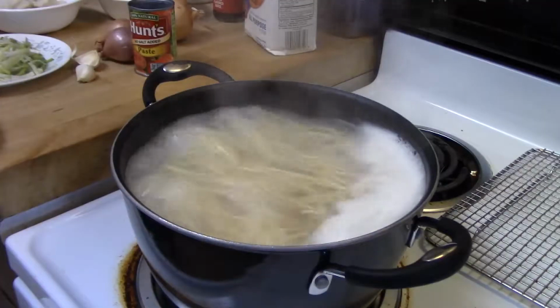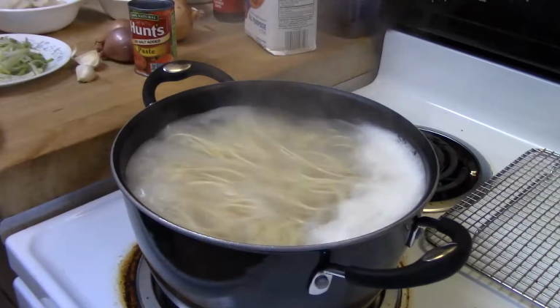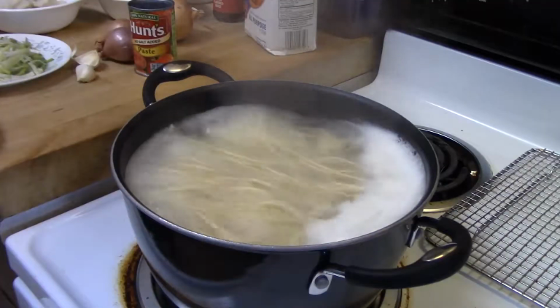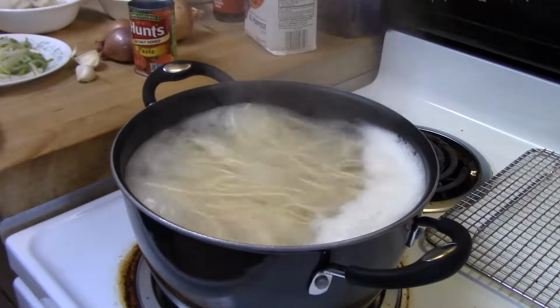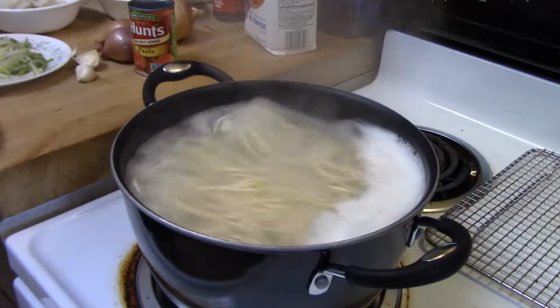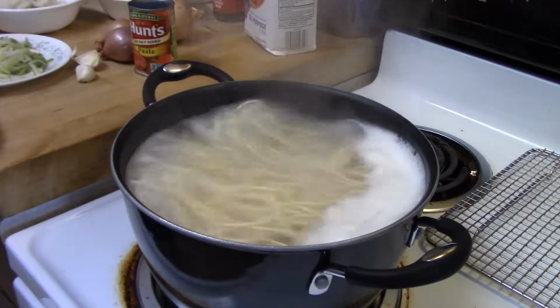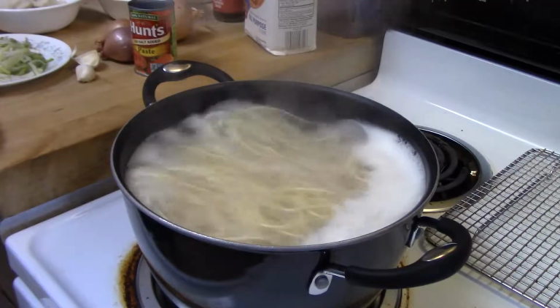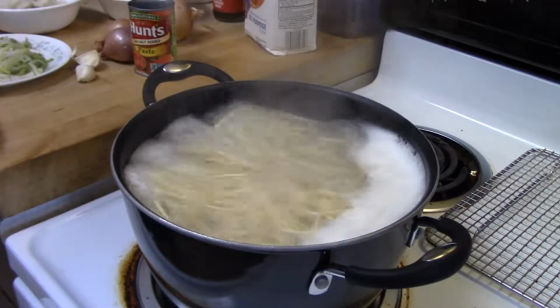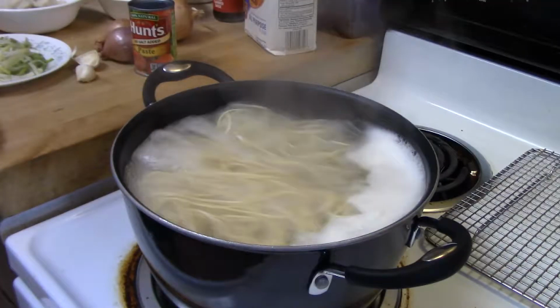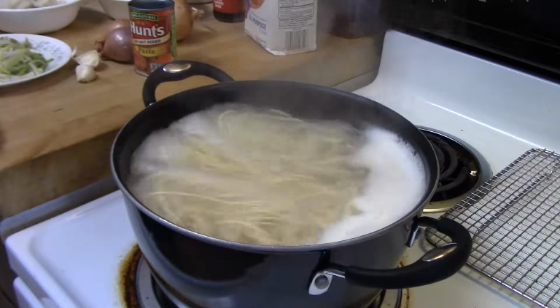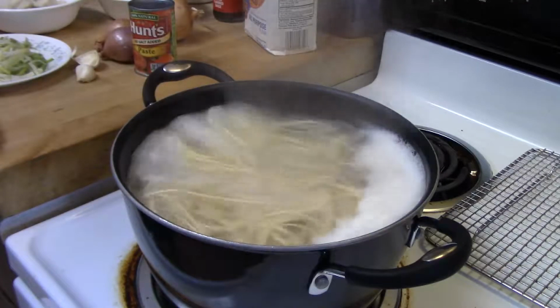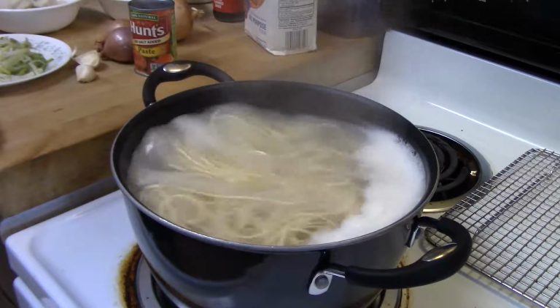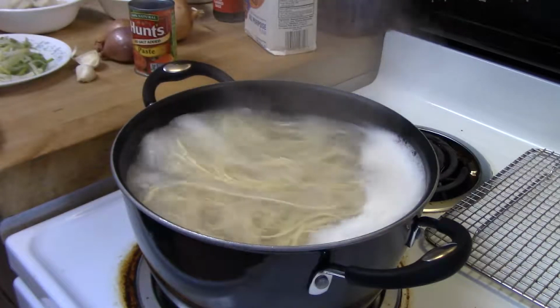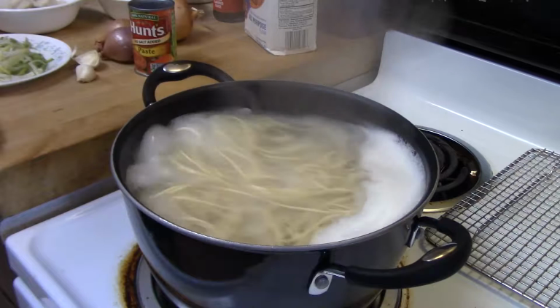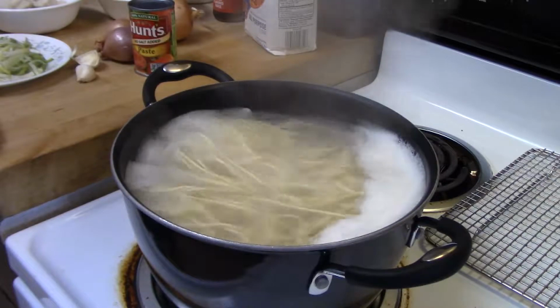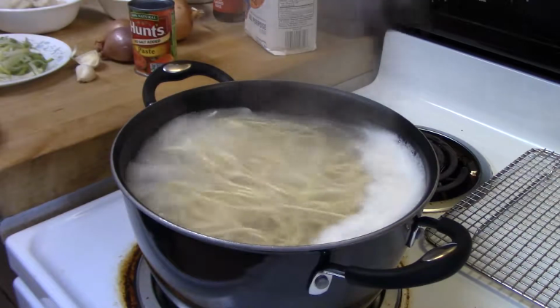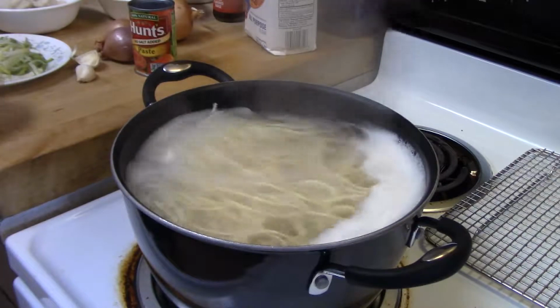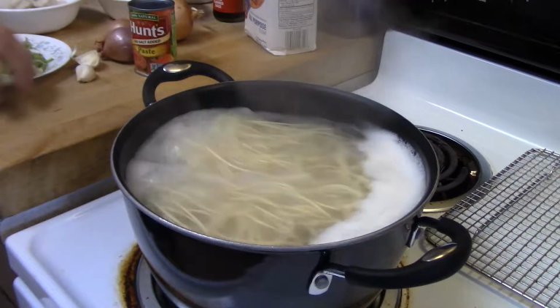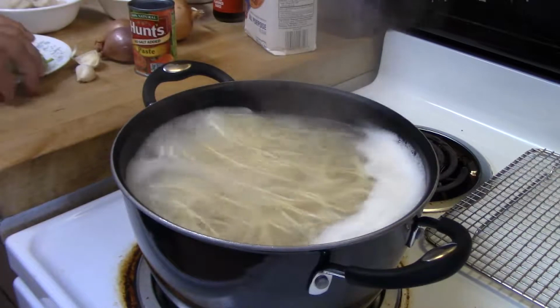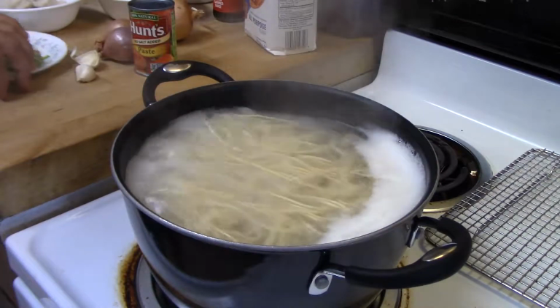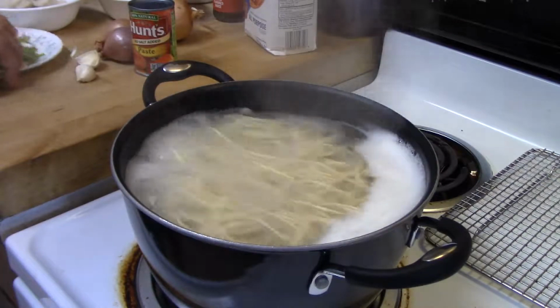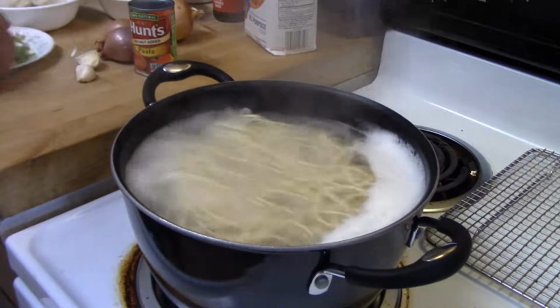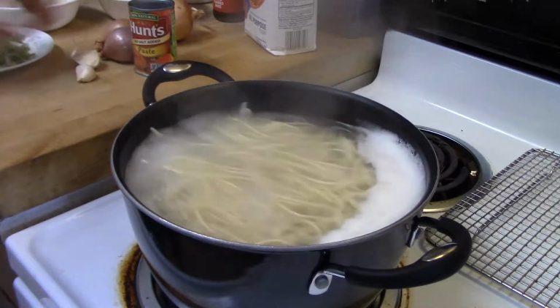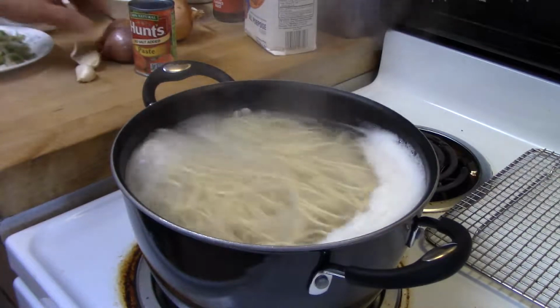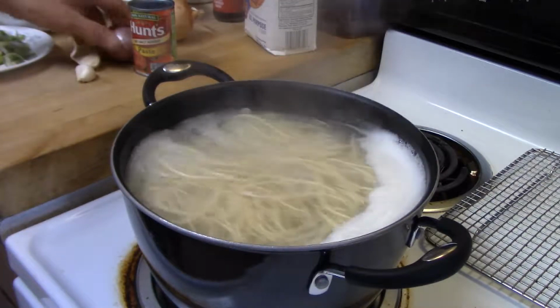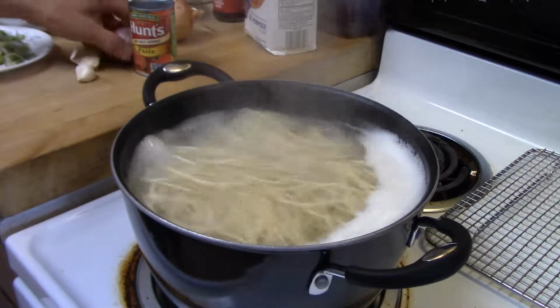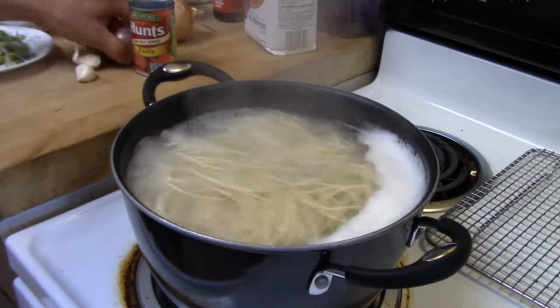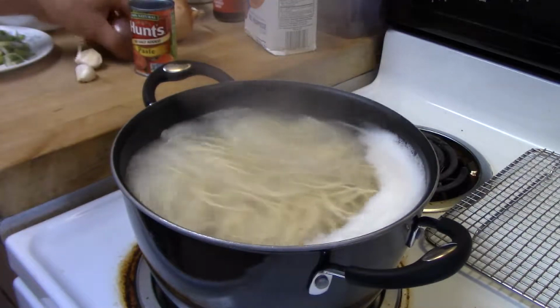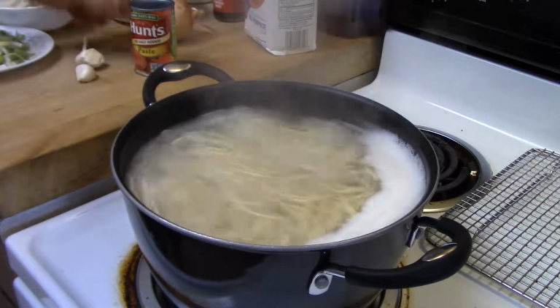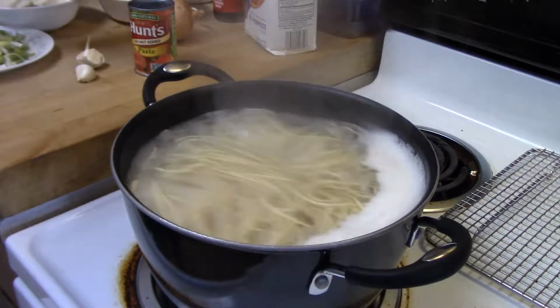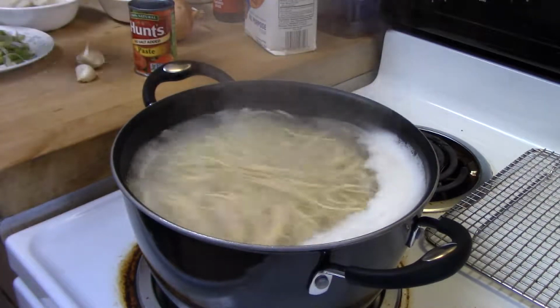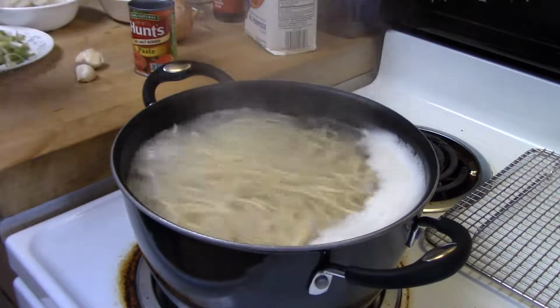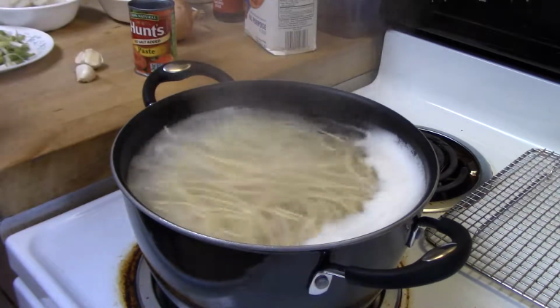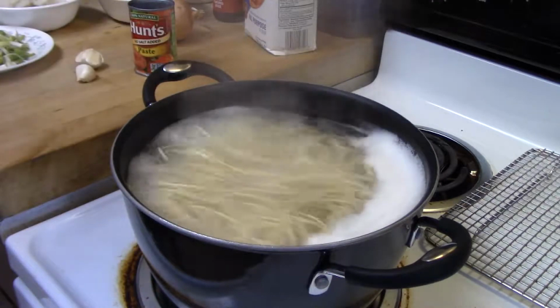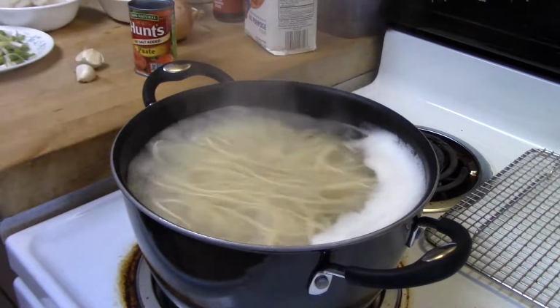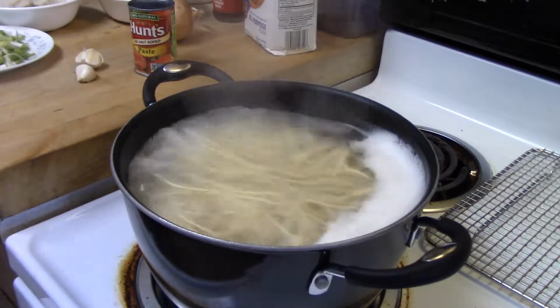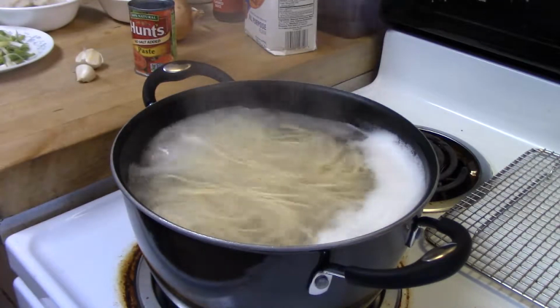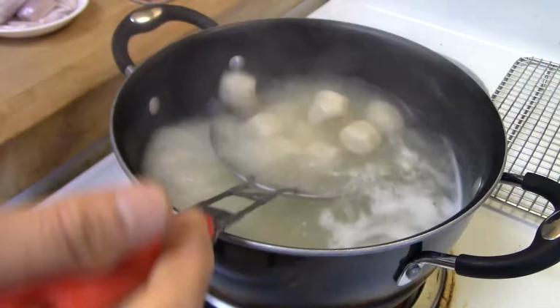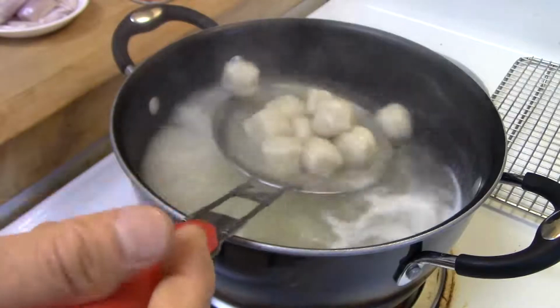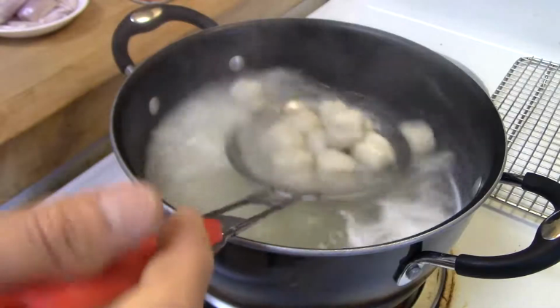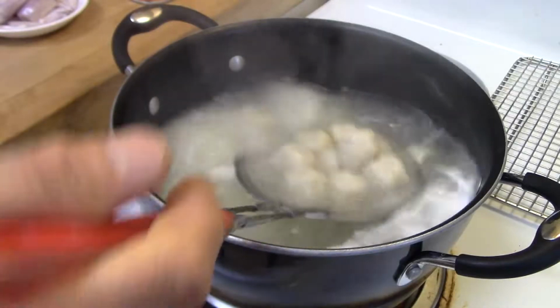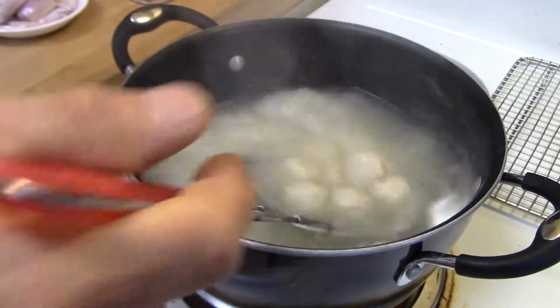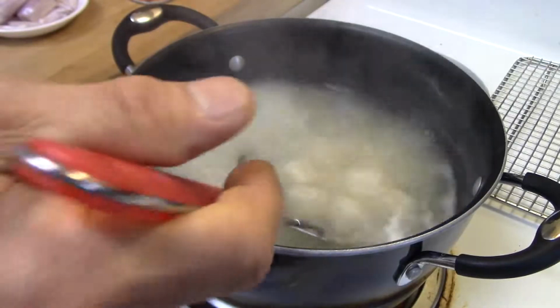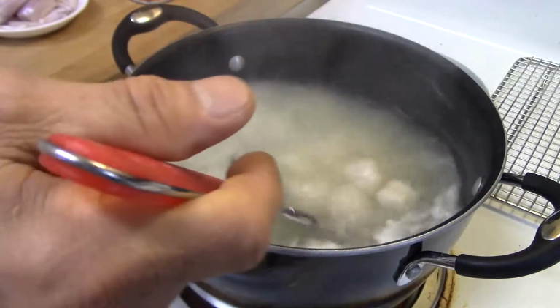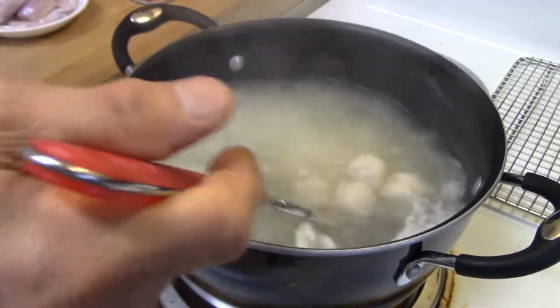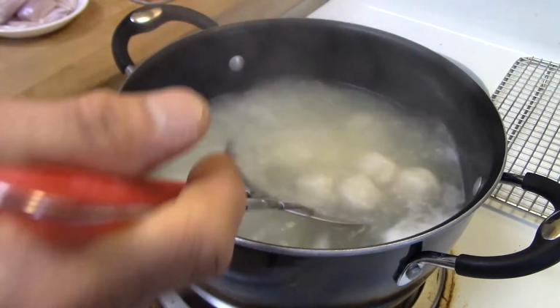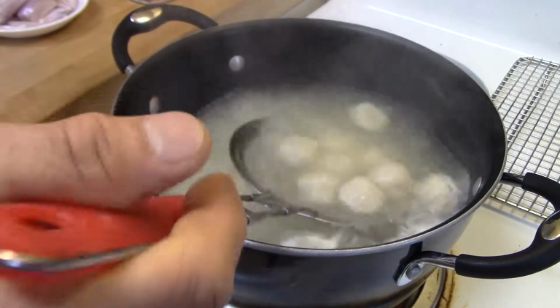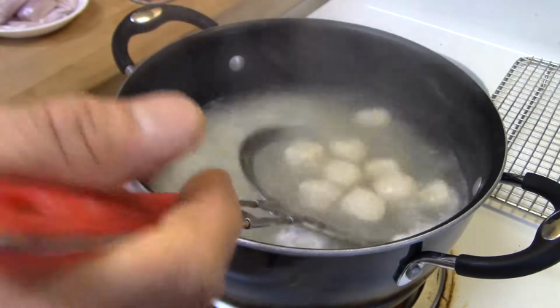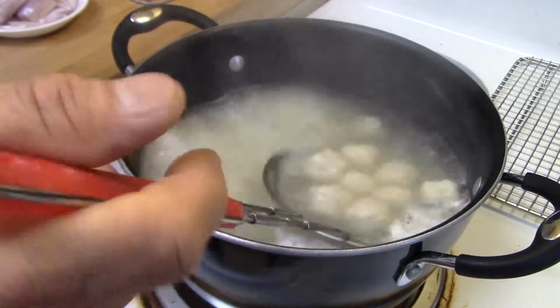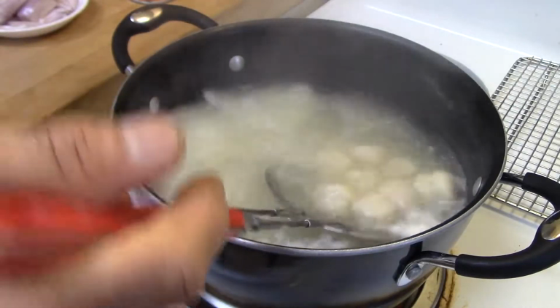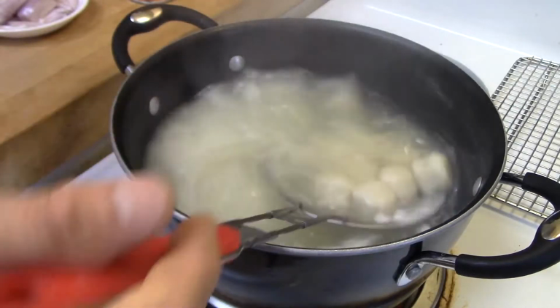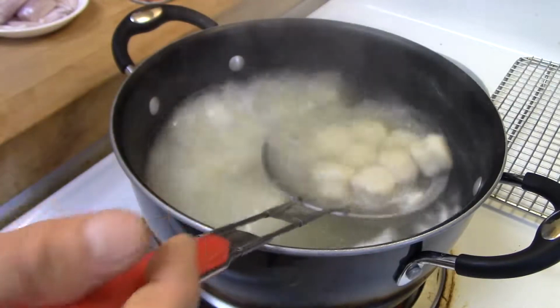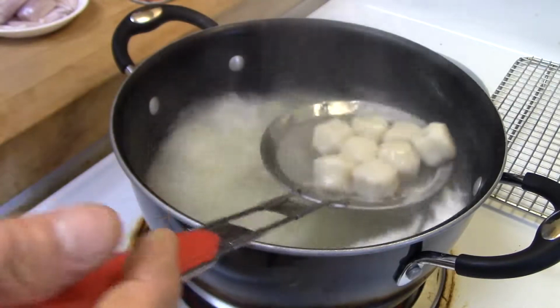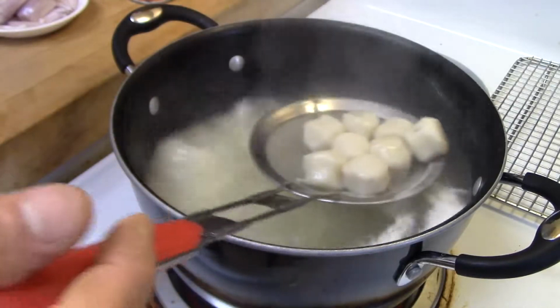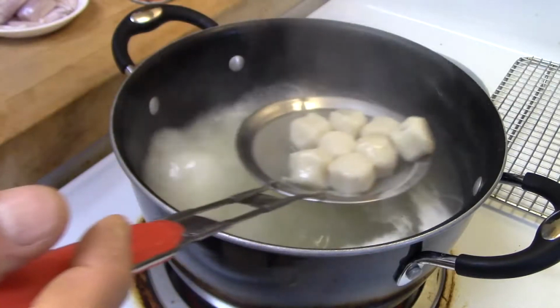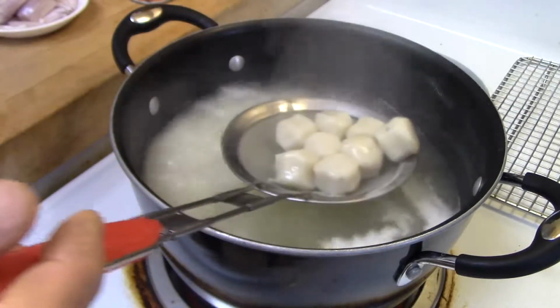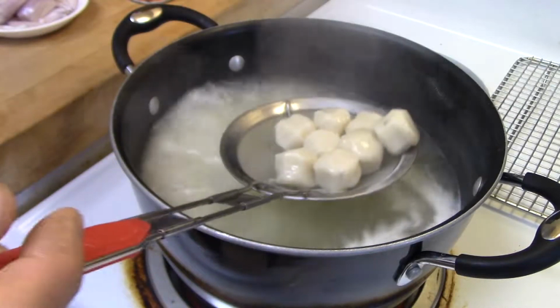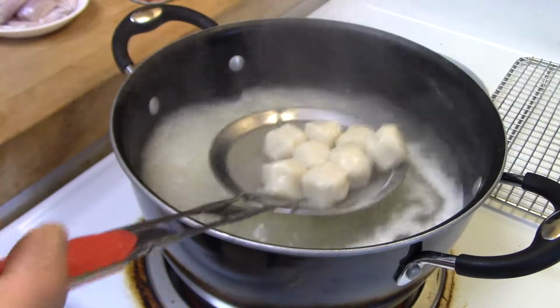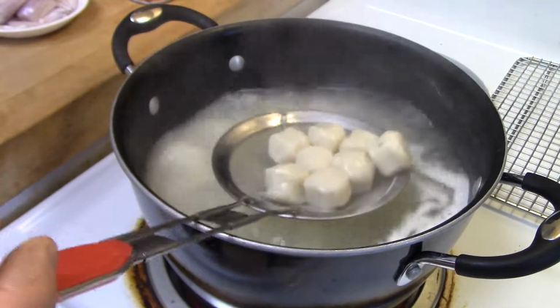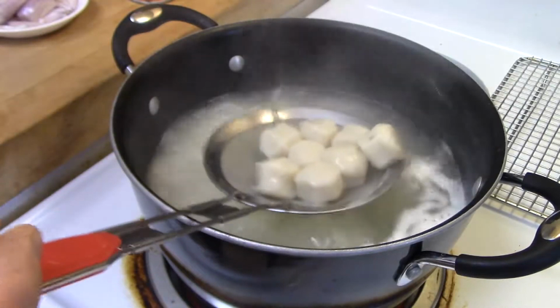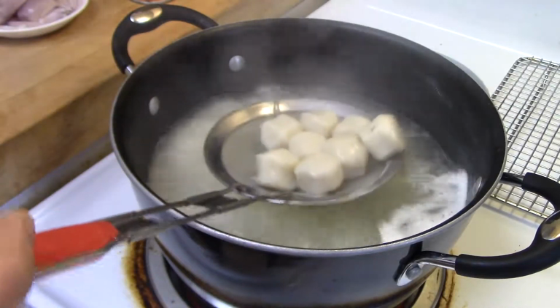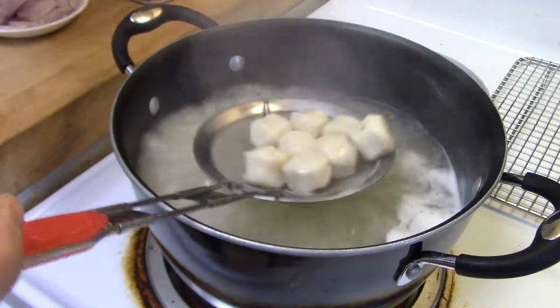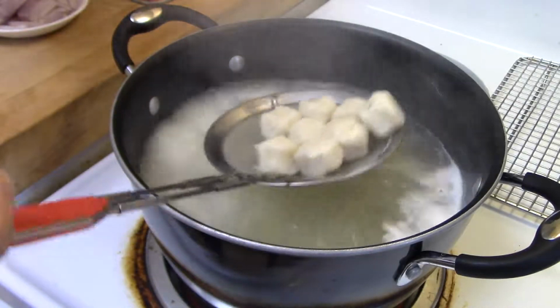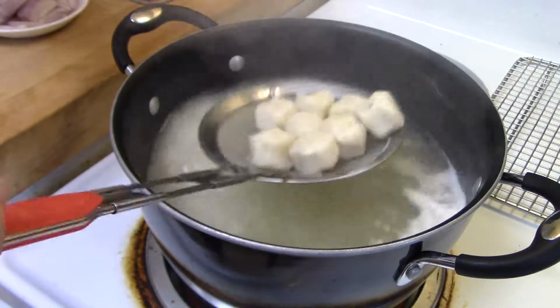In a pot of water we're going to boil the spaghetti, boil the noodles, and boil the shrimp.